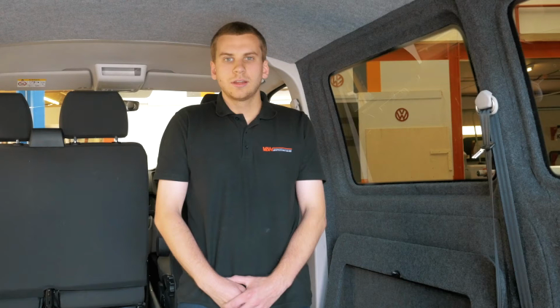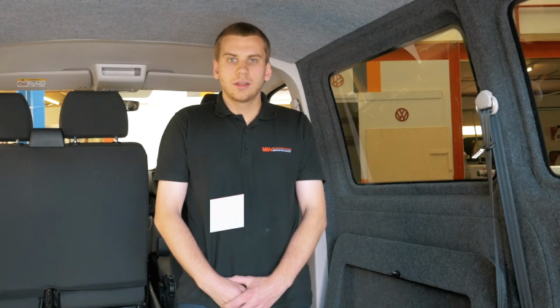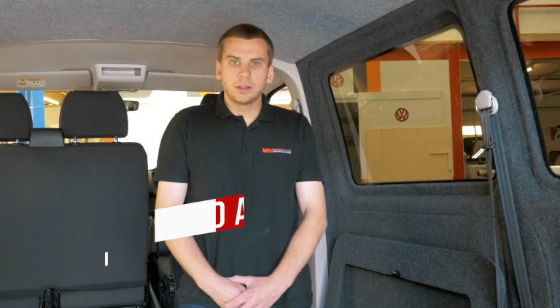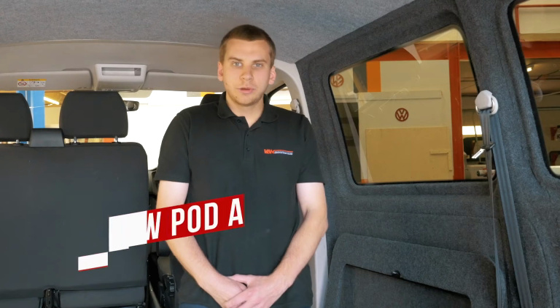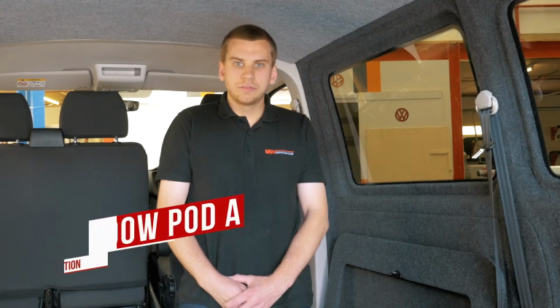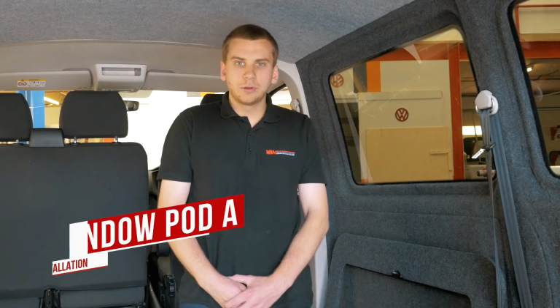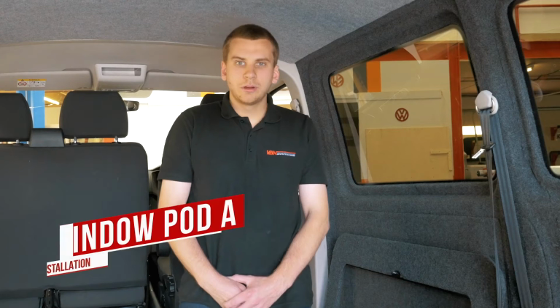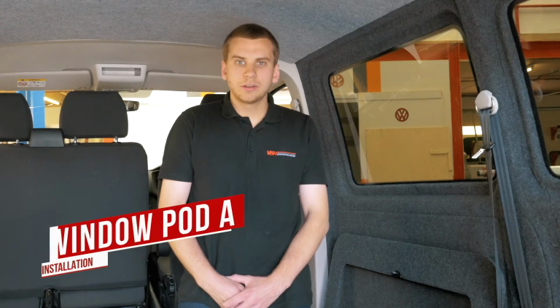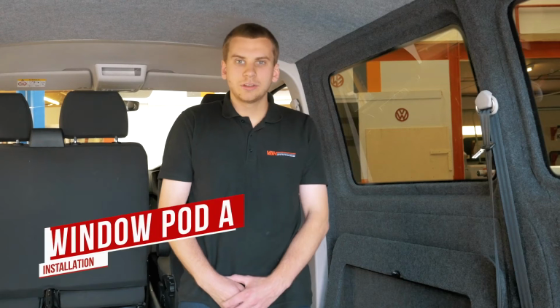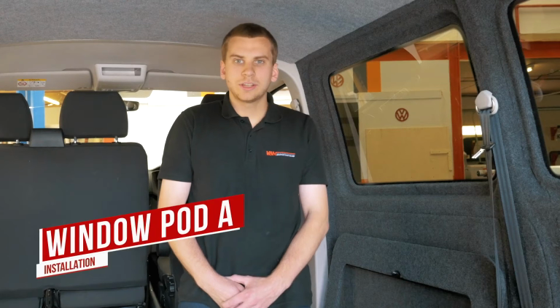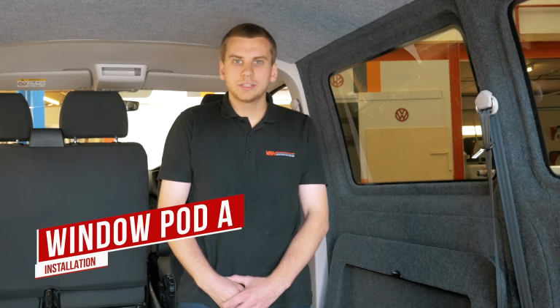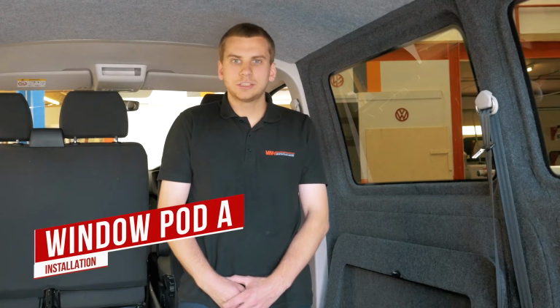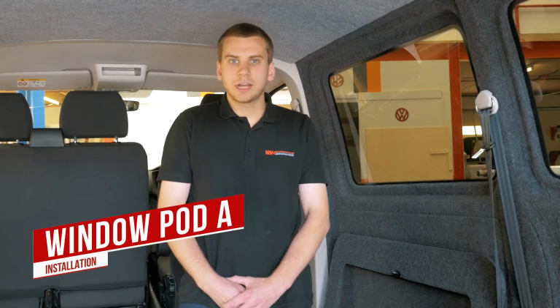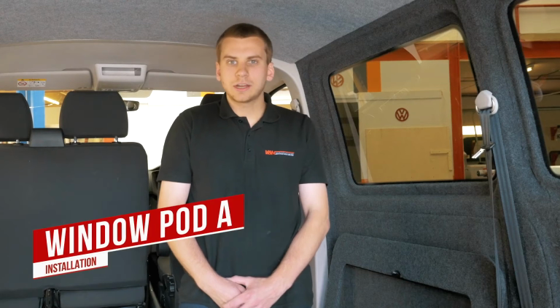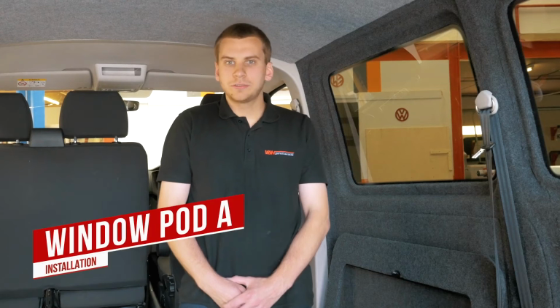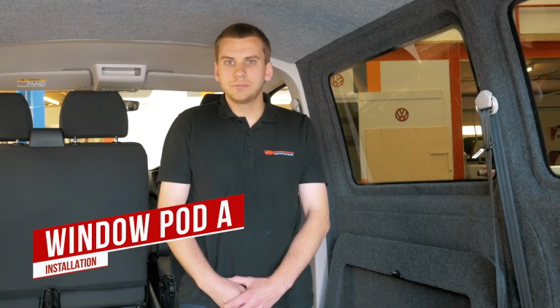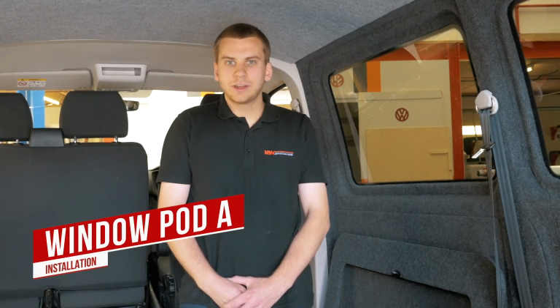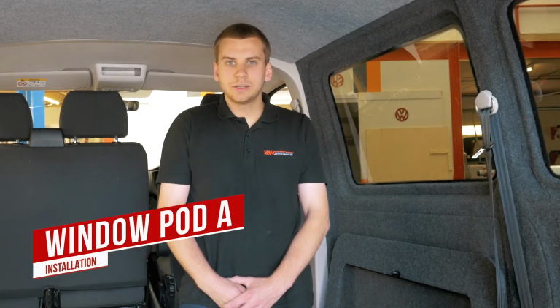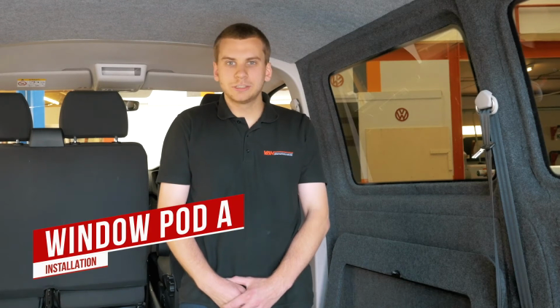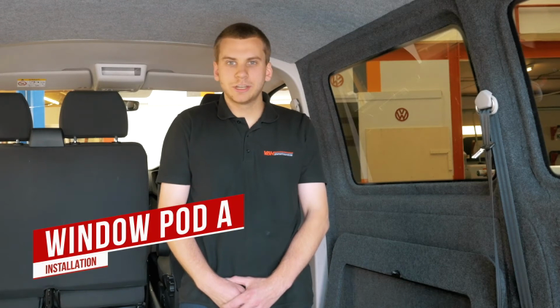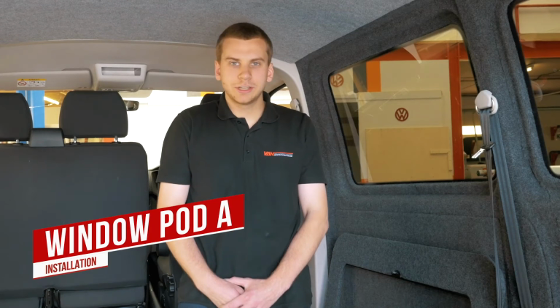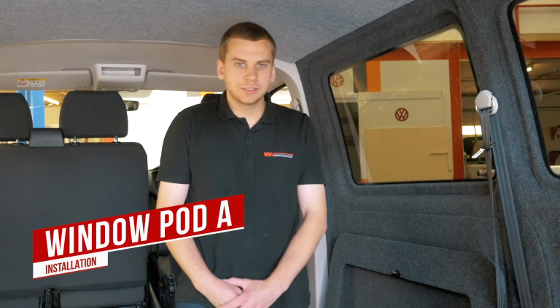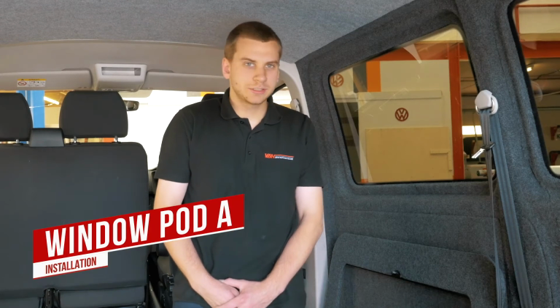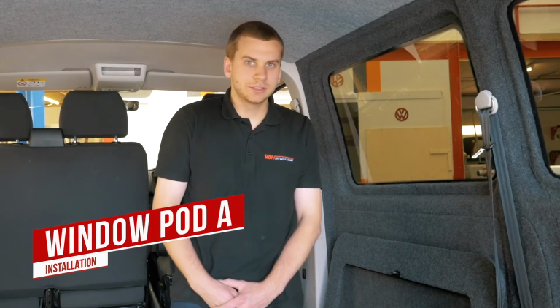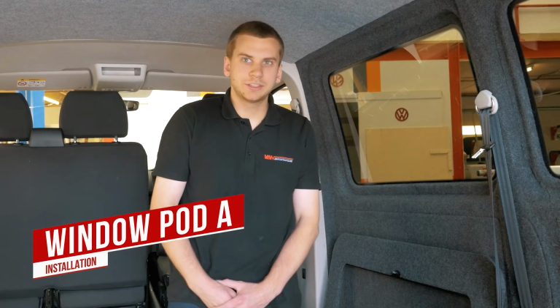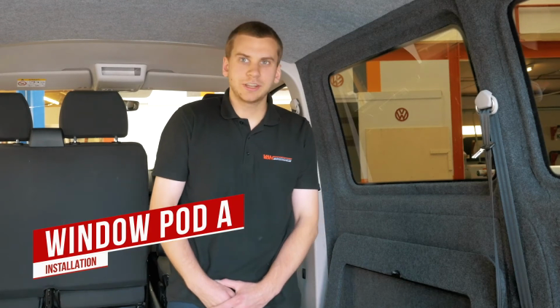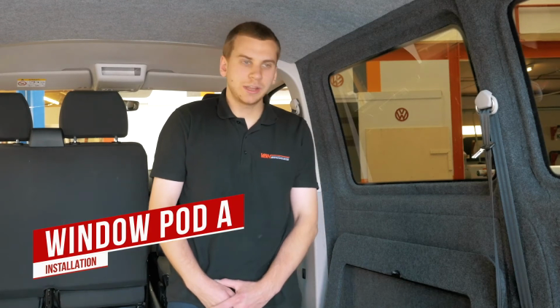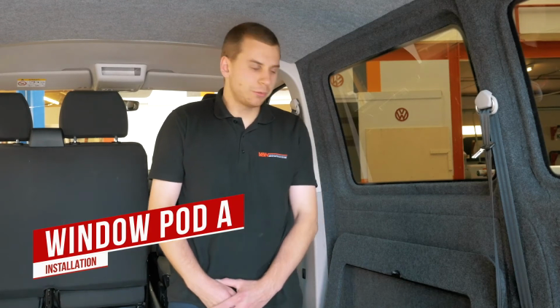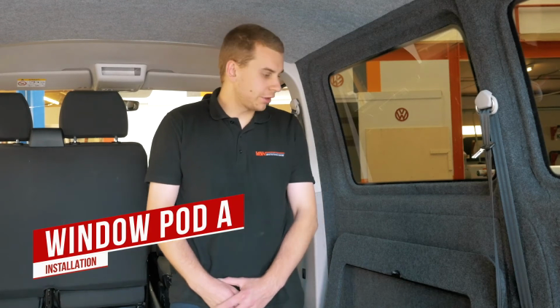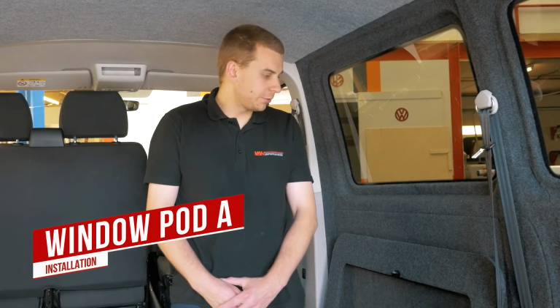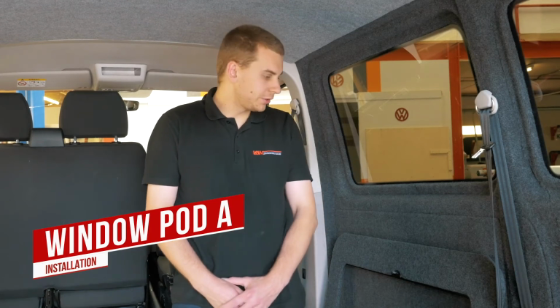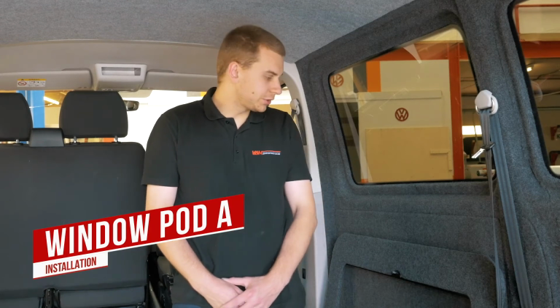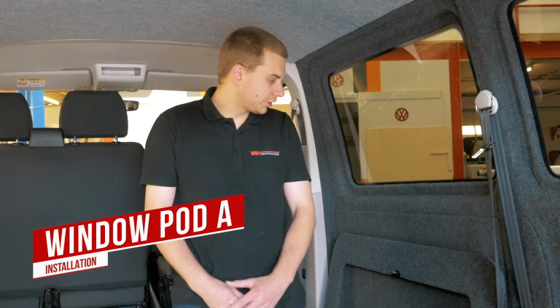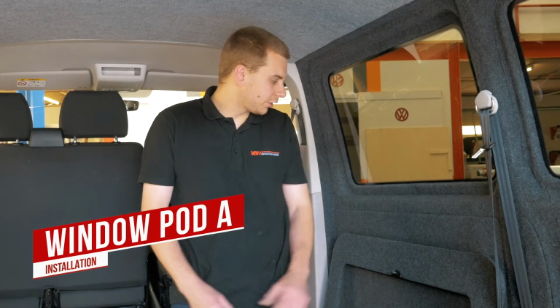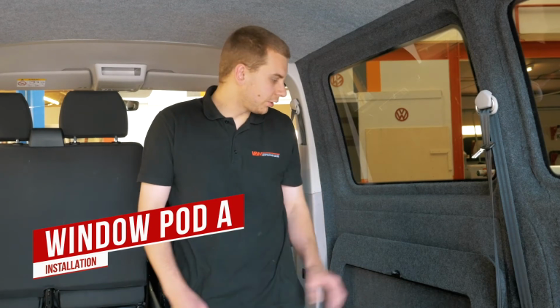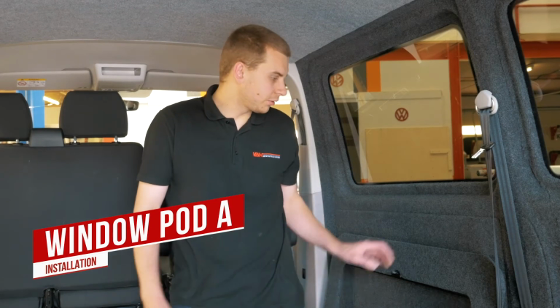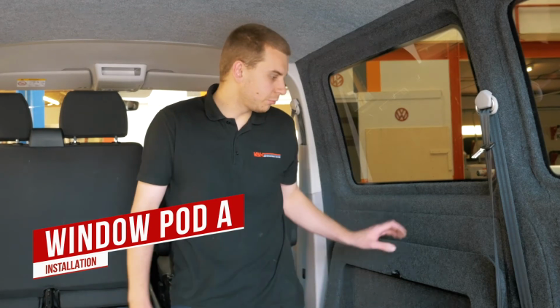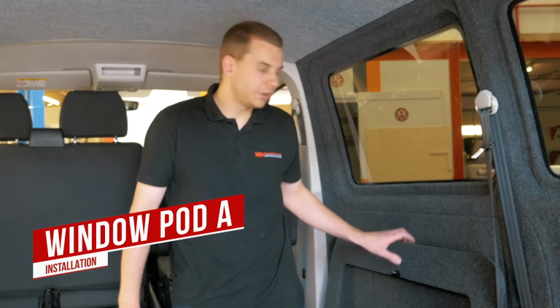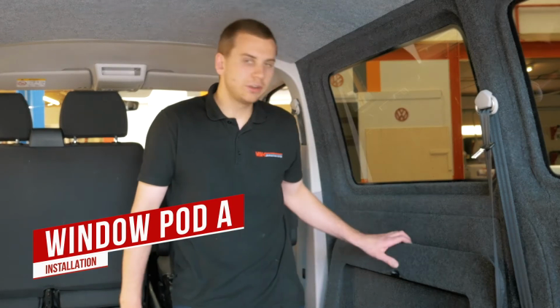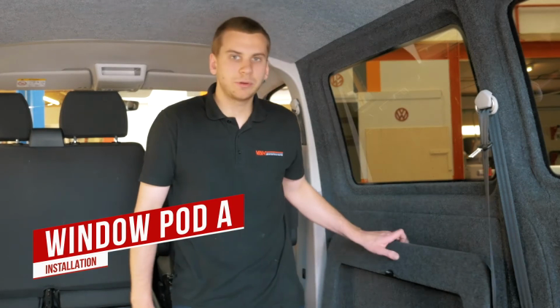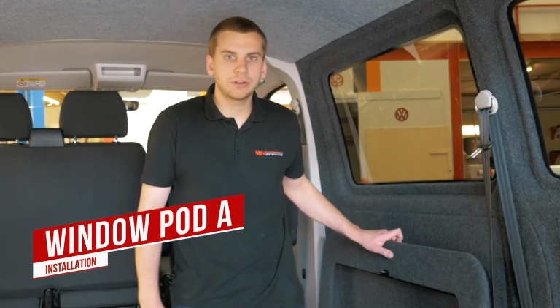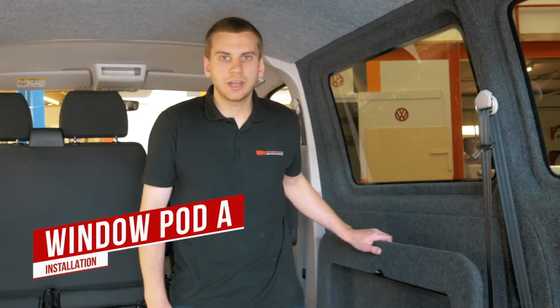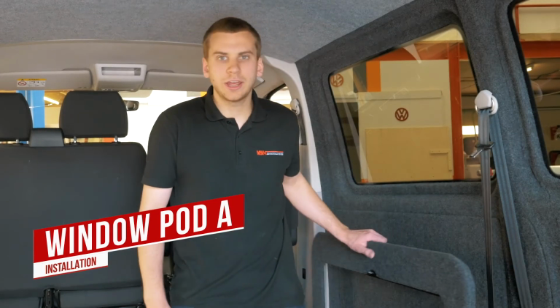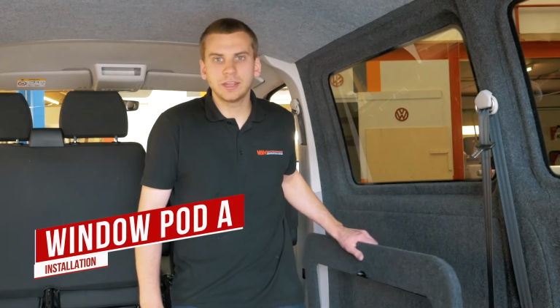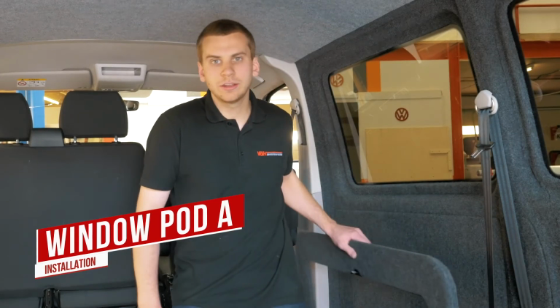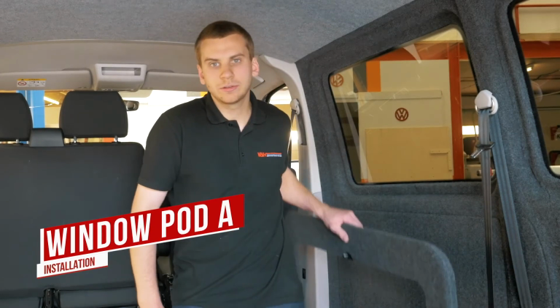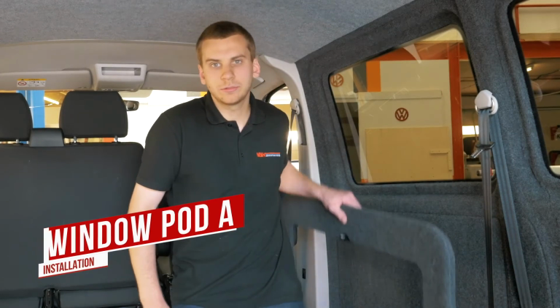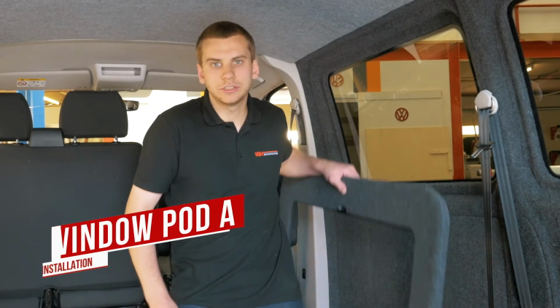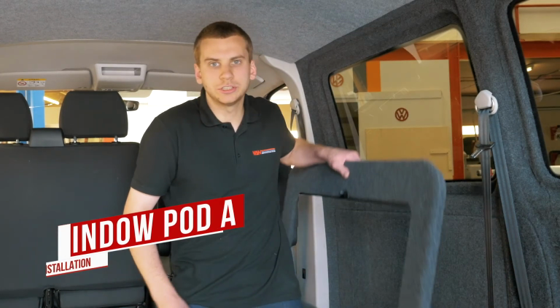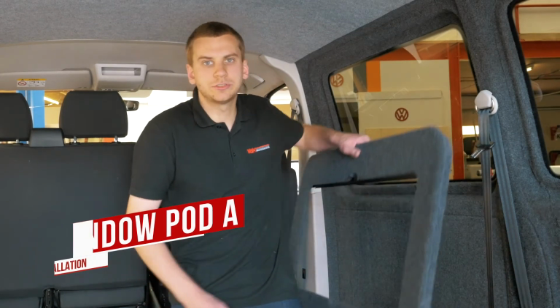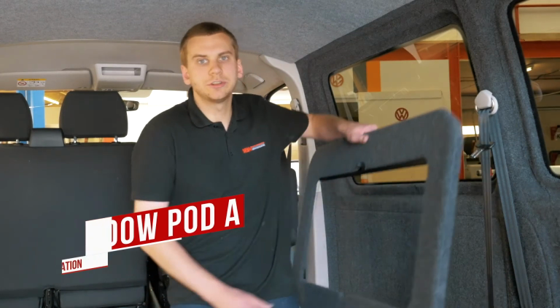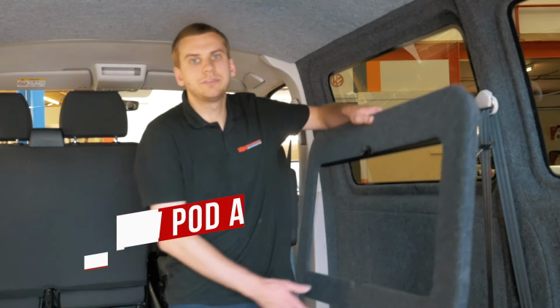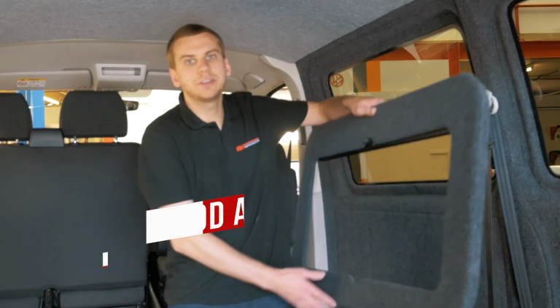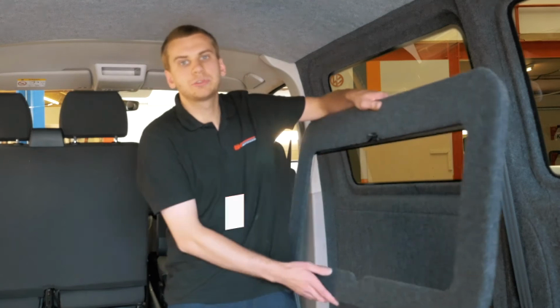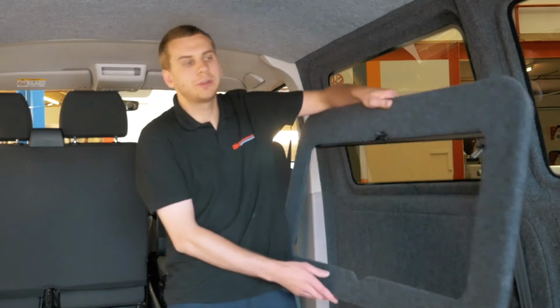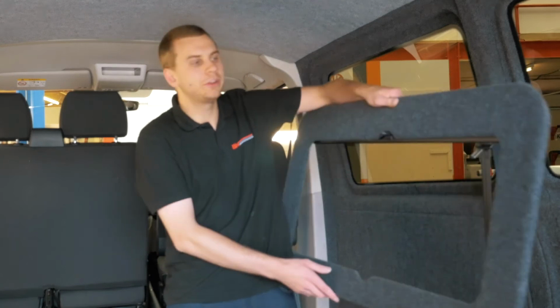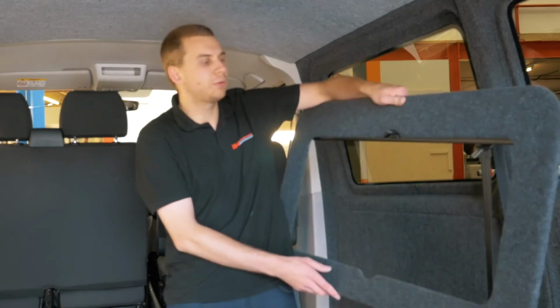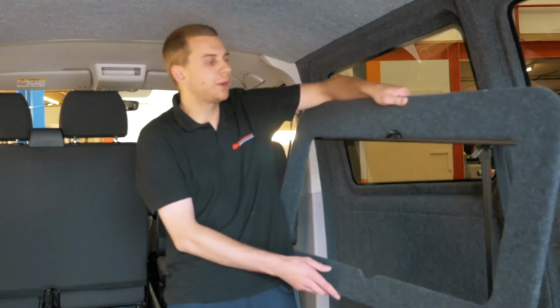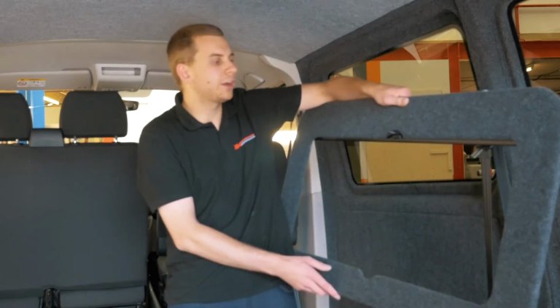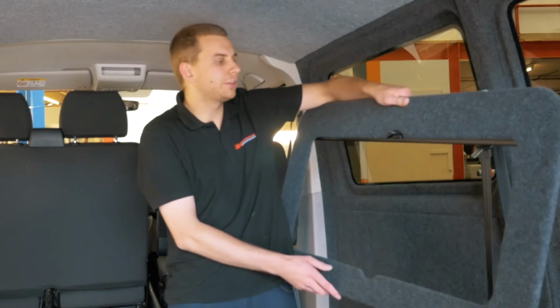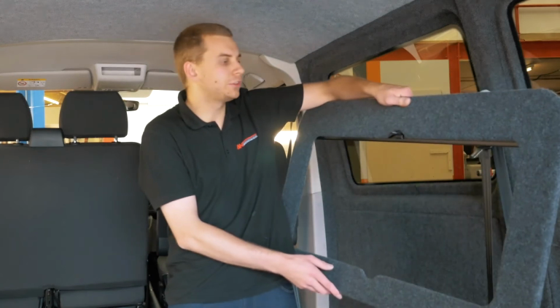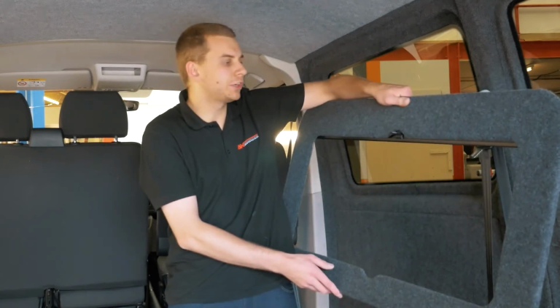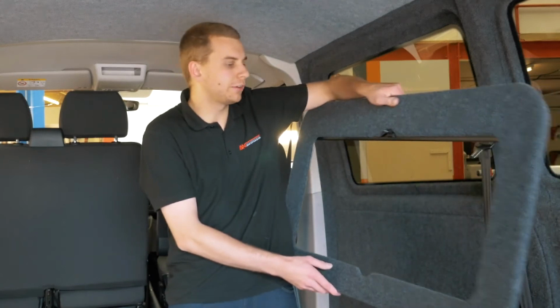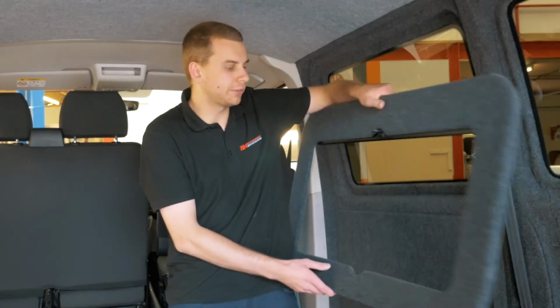Hello everyone, it's Jack from Vanshades. Today we're going to install Window Pod A, which is for a fixed window behind the driver.